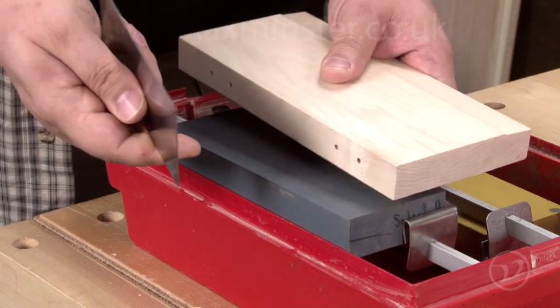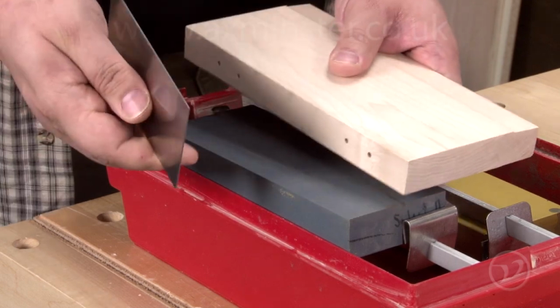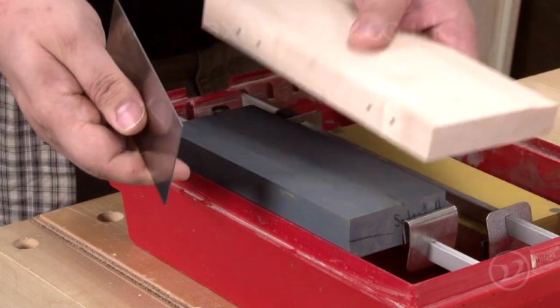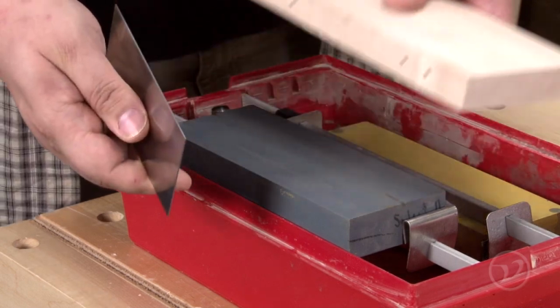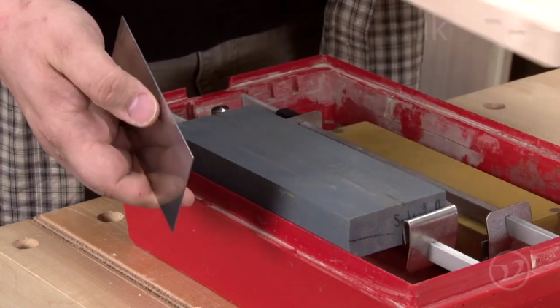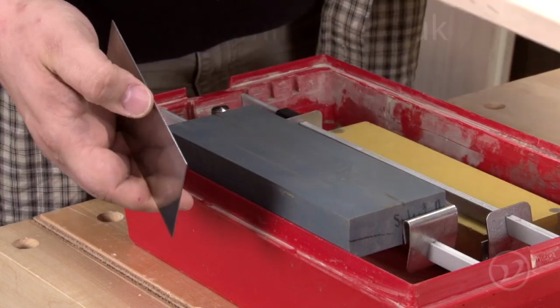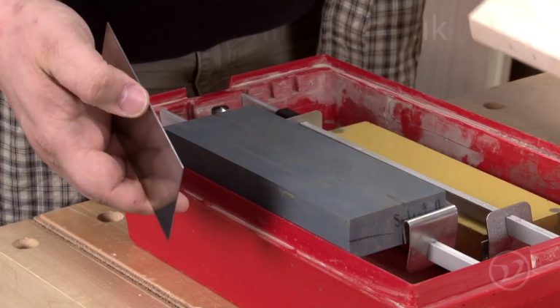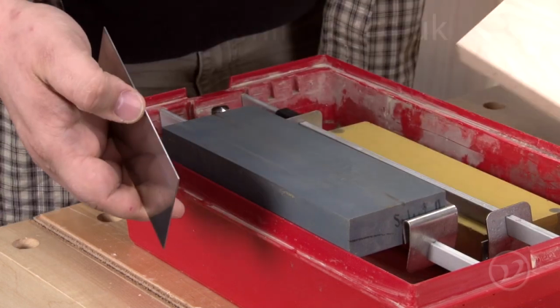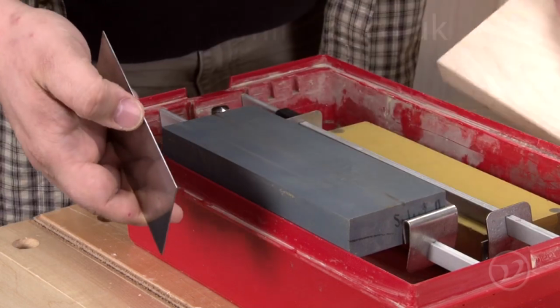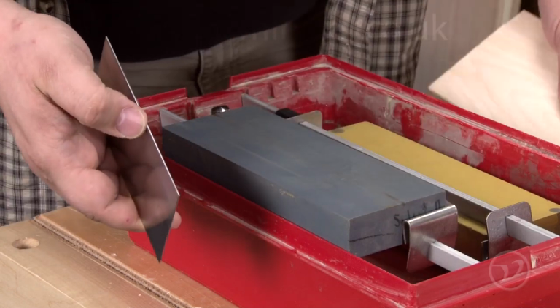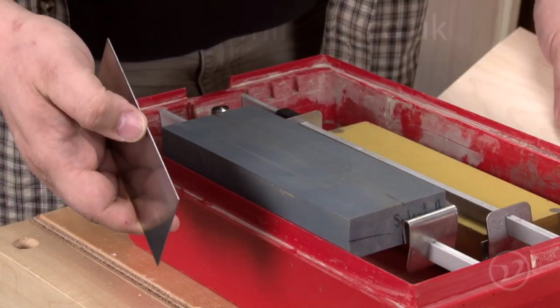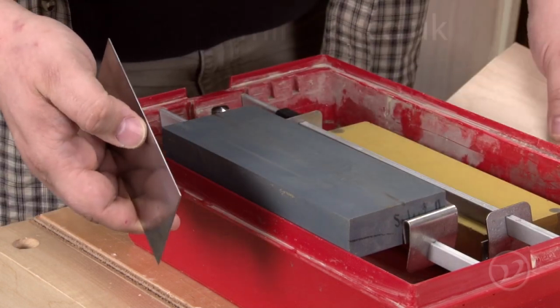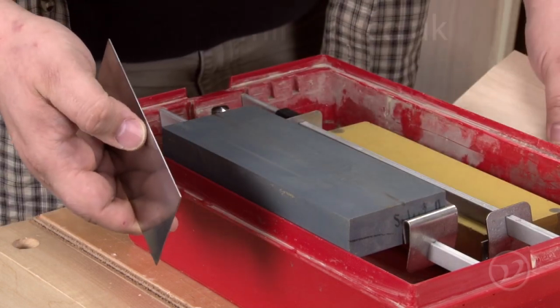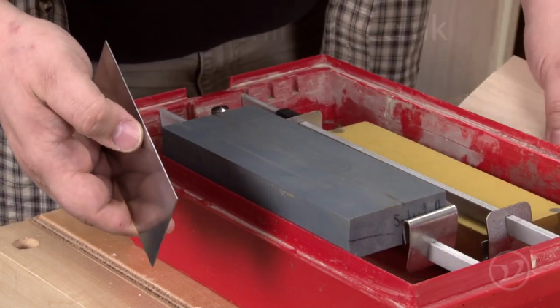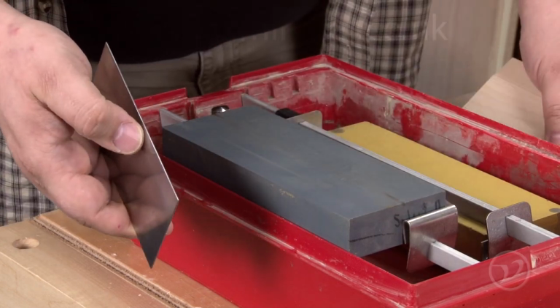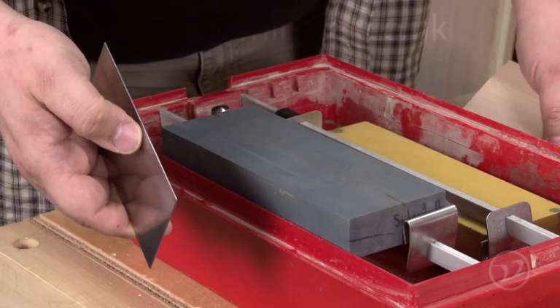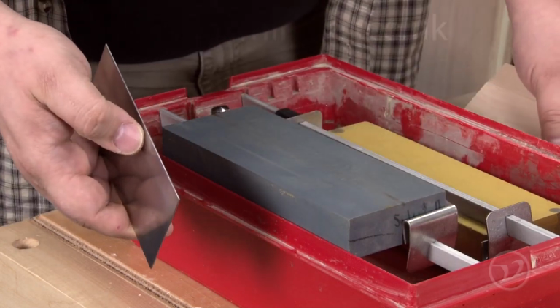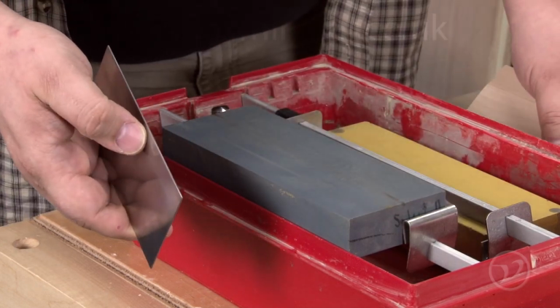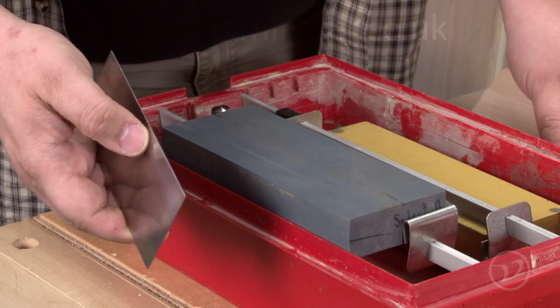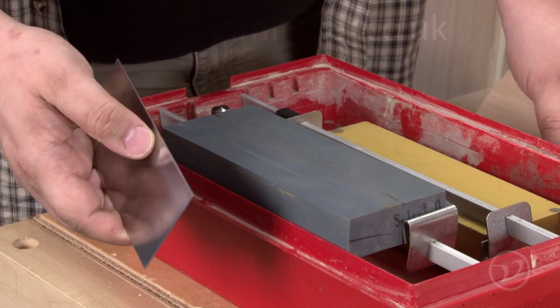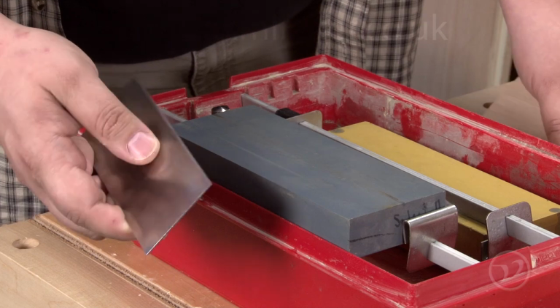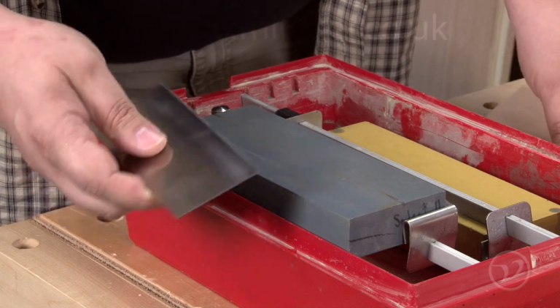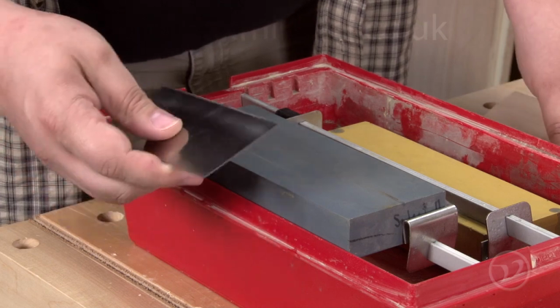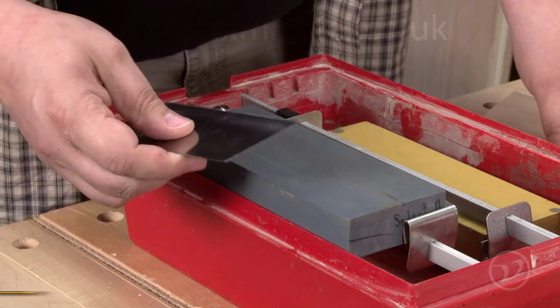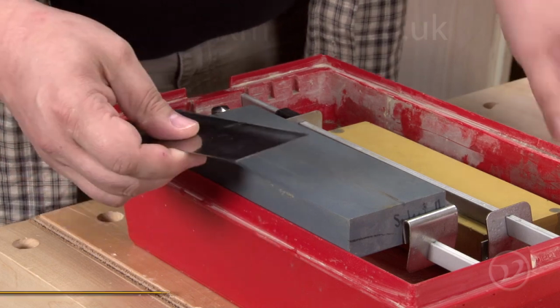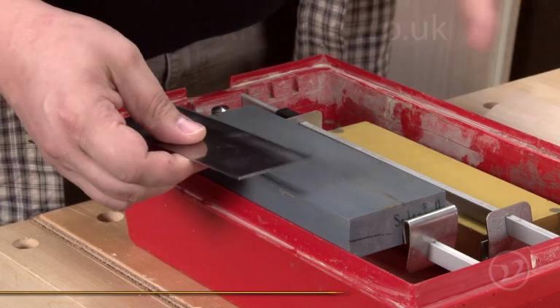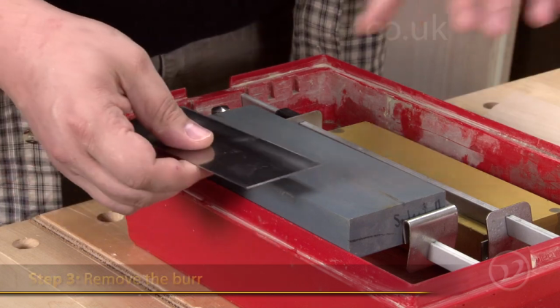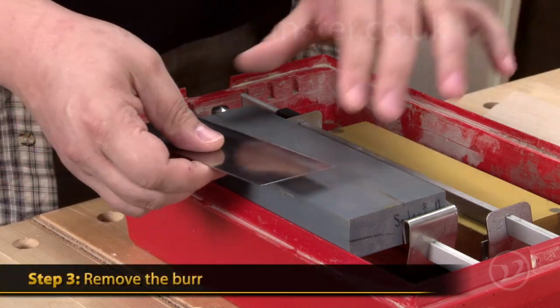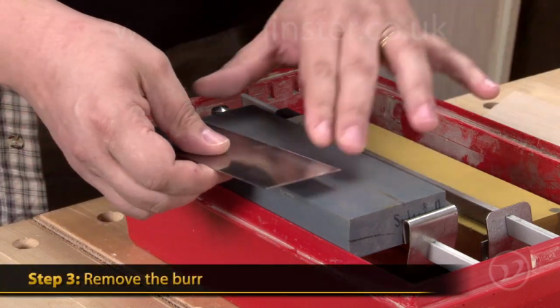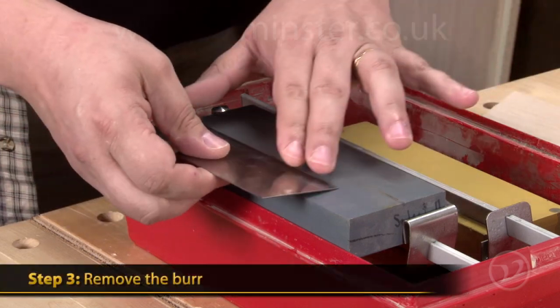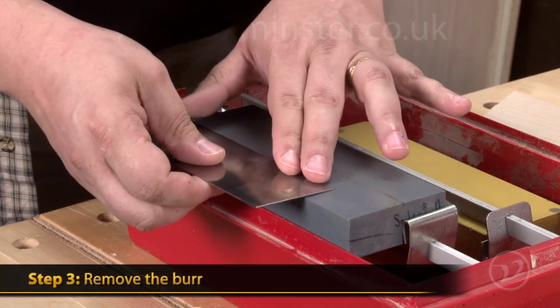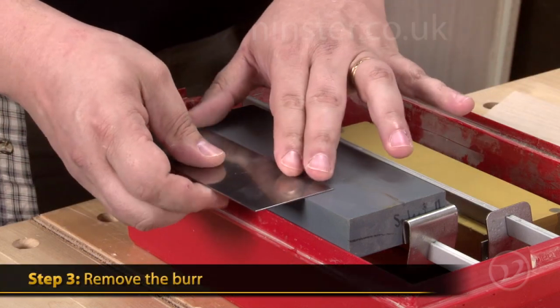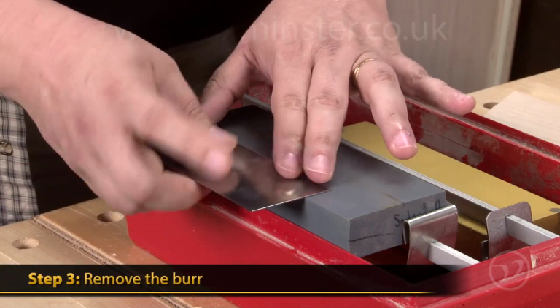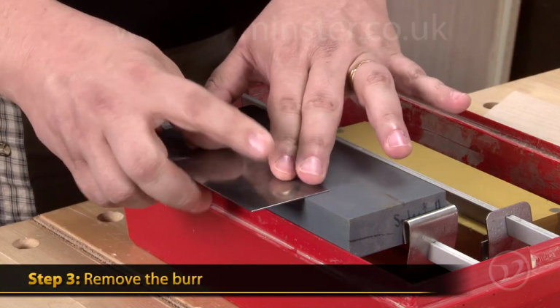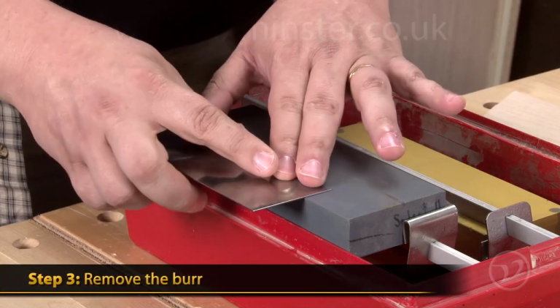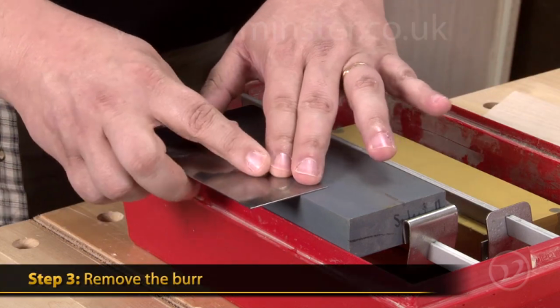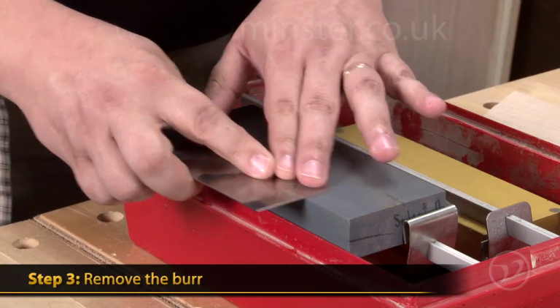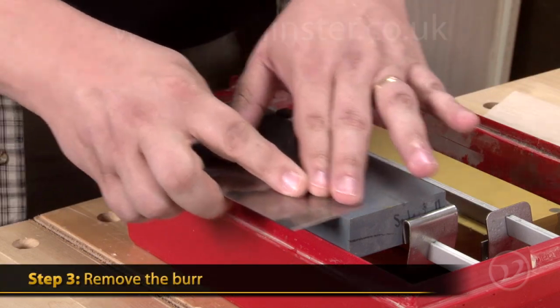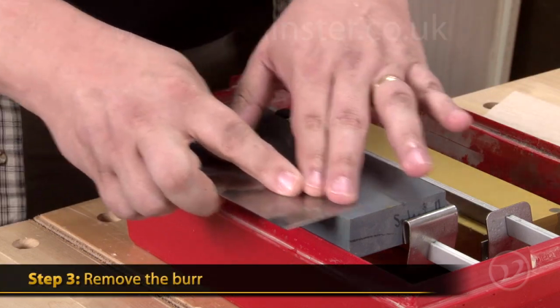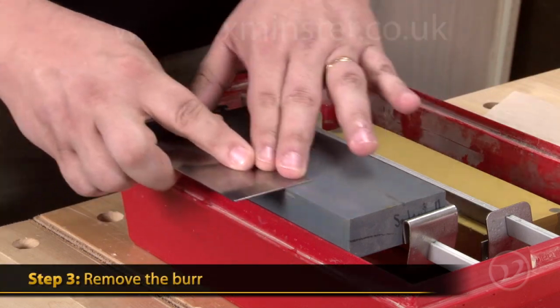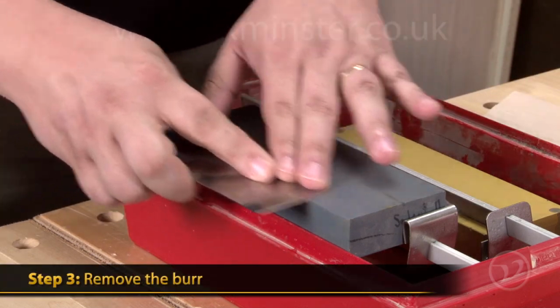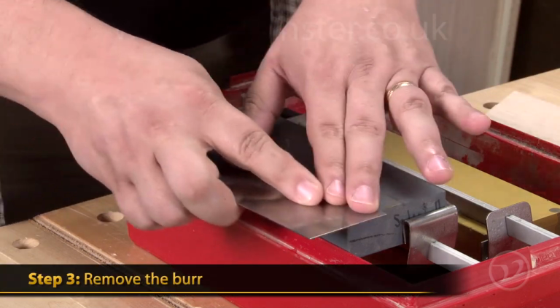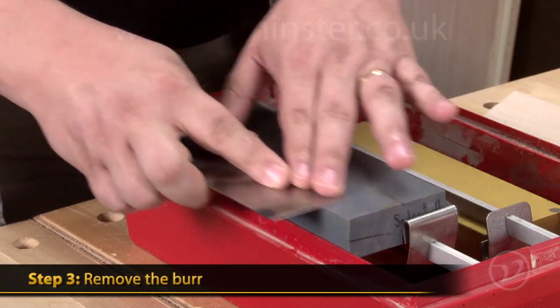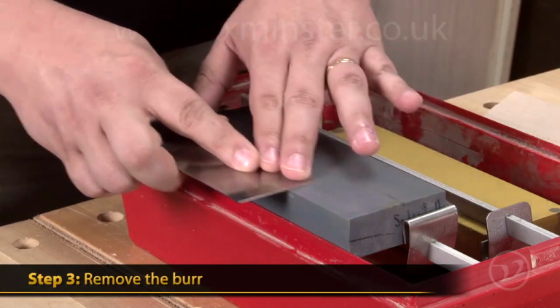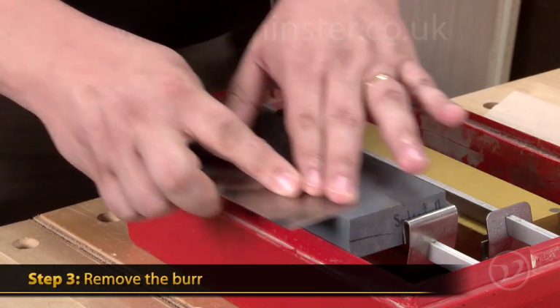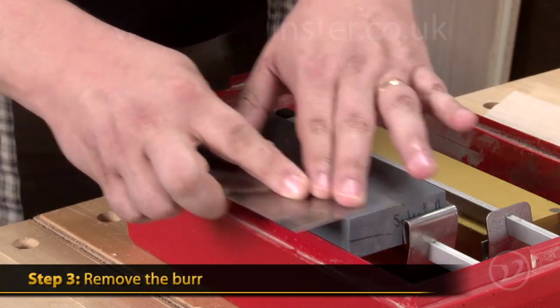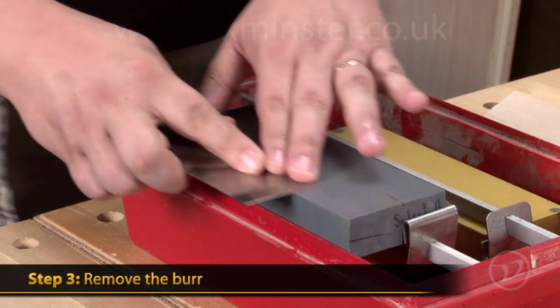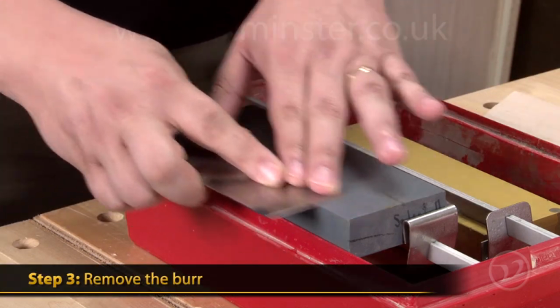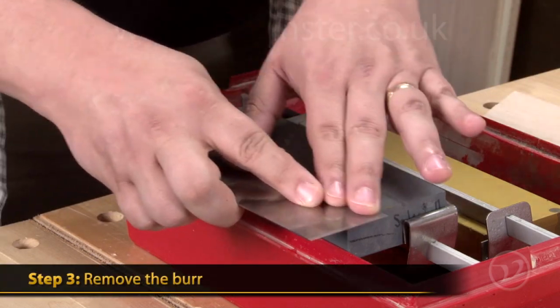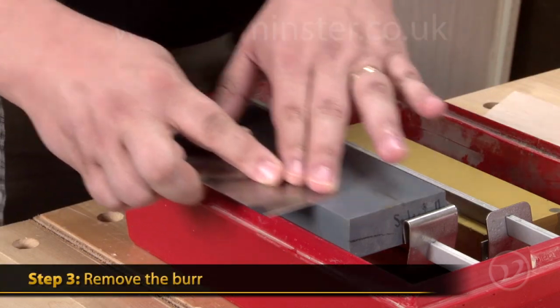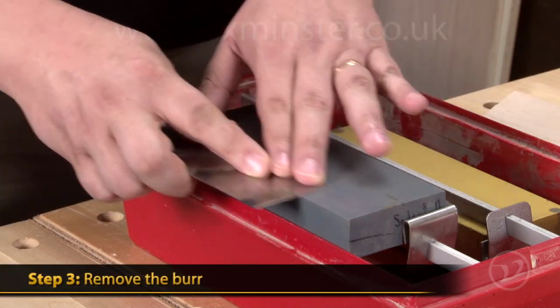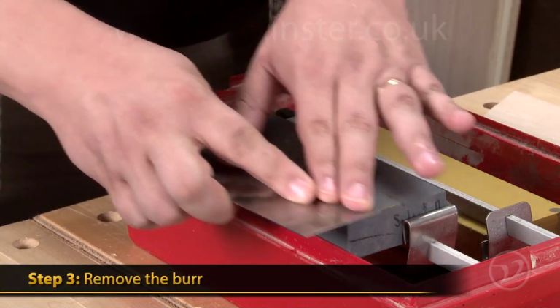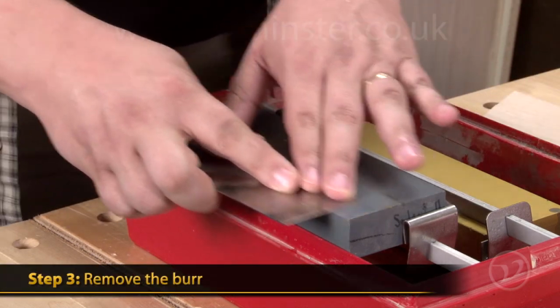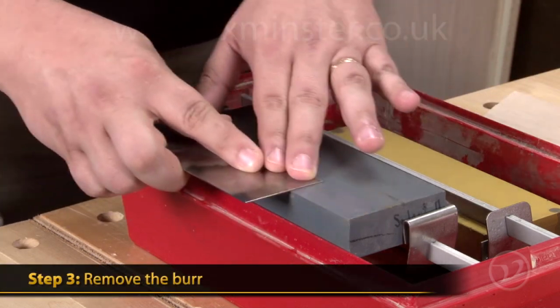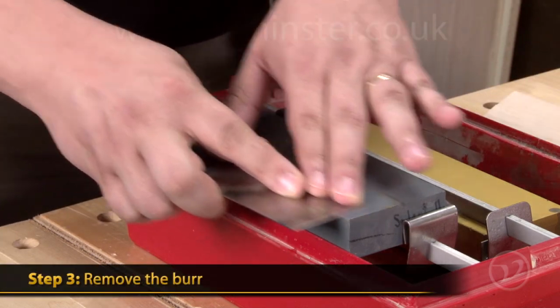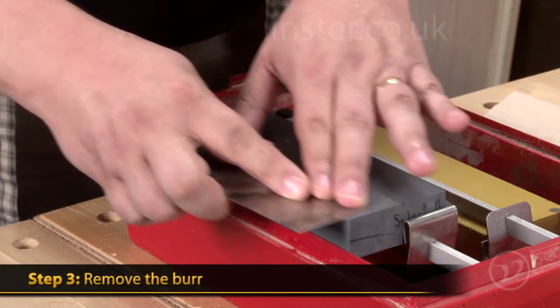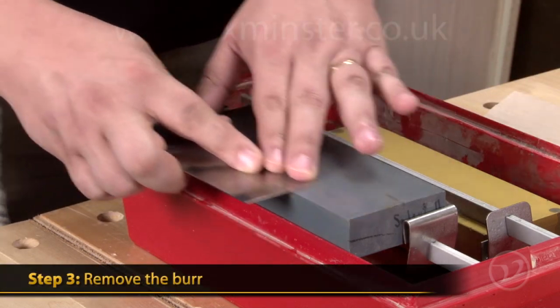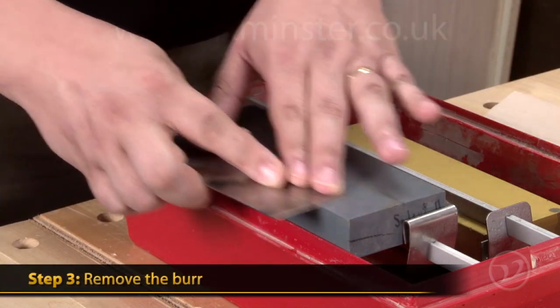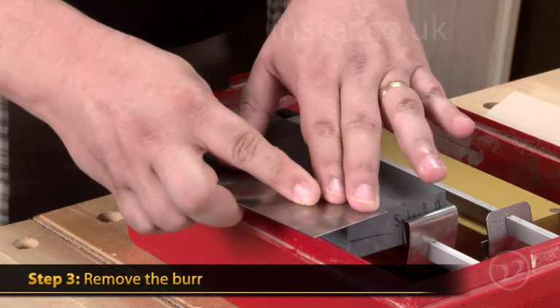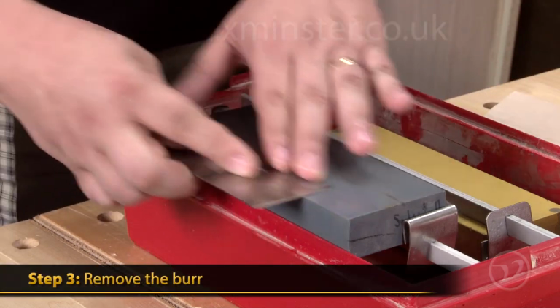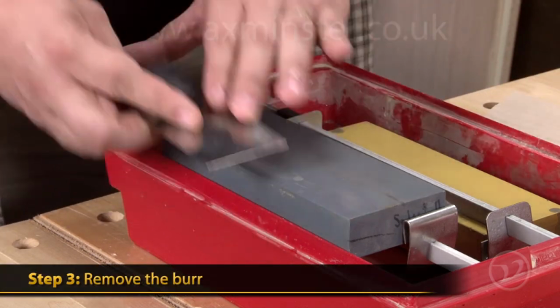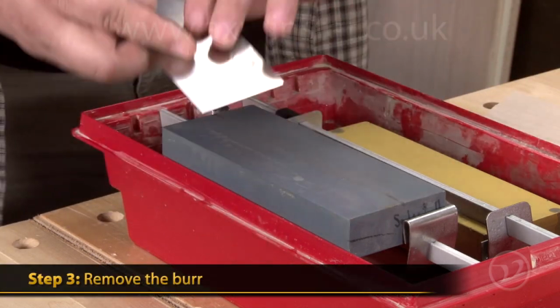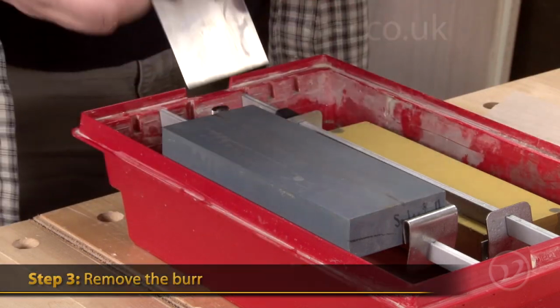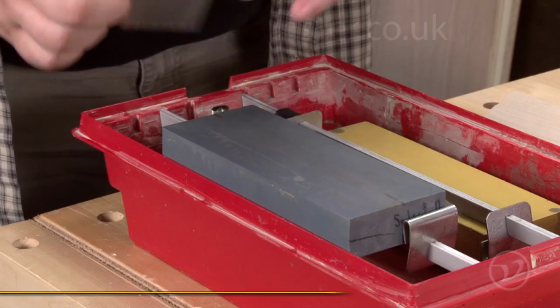Once you get all of the mill marks off of the edge, then you can stone the sides lightly just to remove any of the burr that might be left behind.